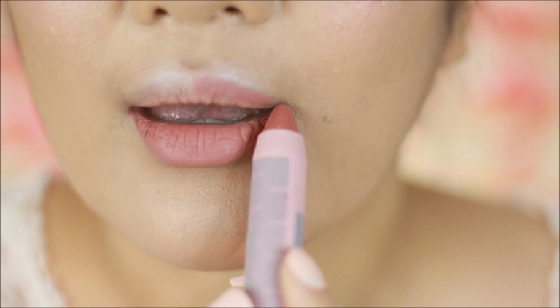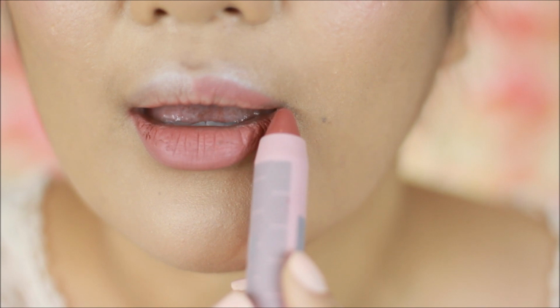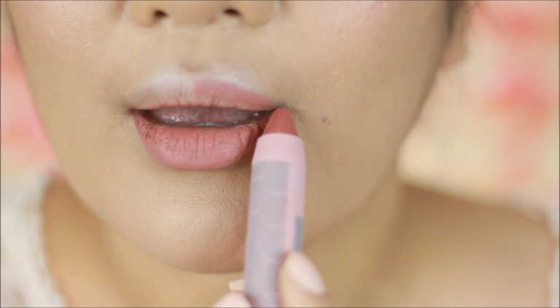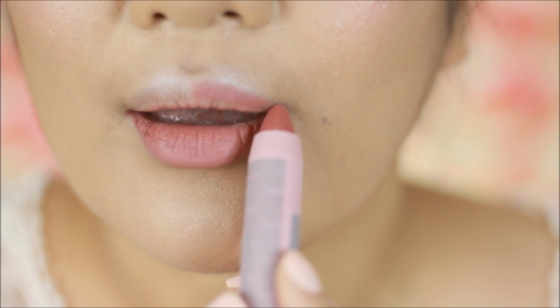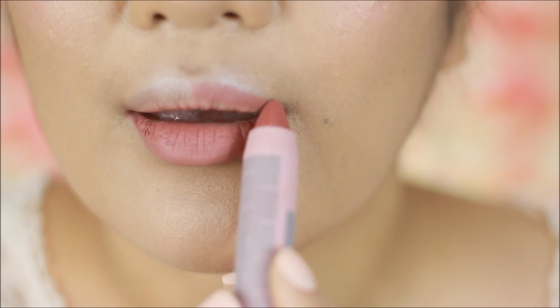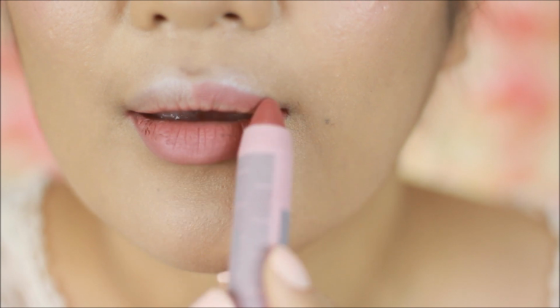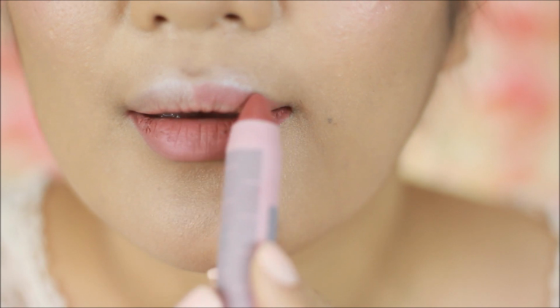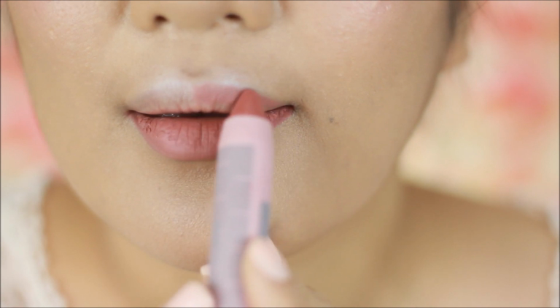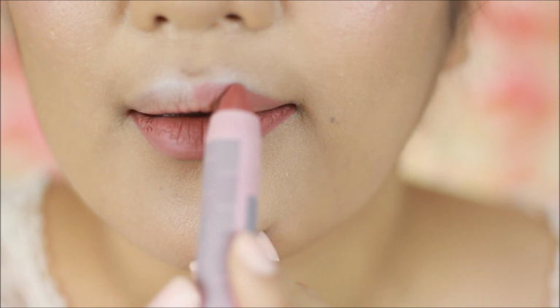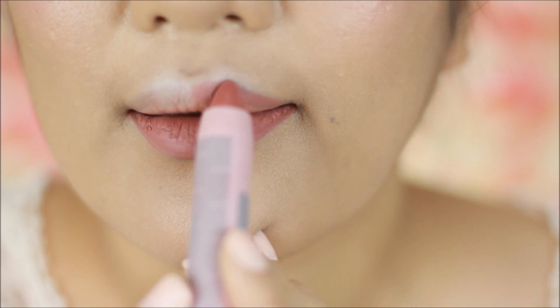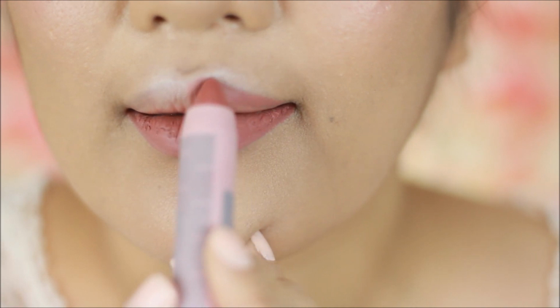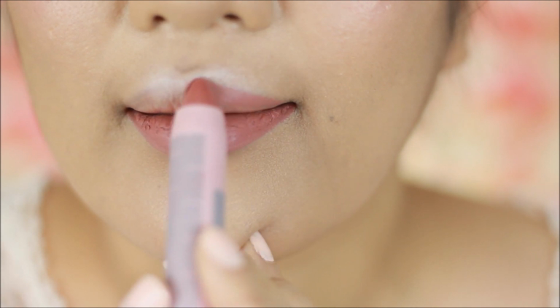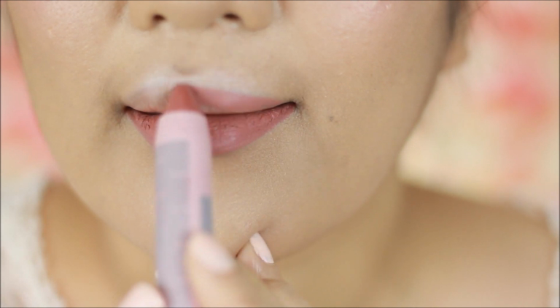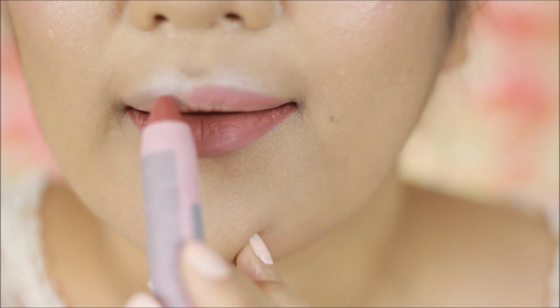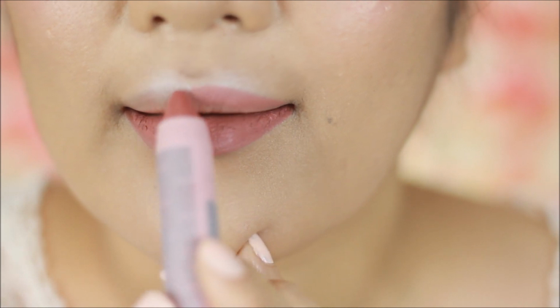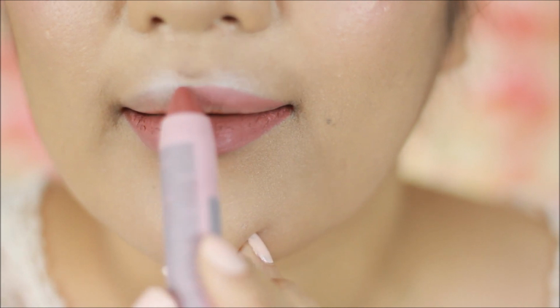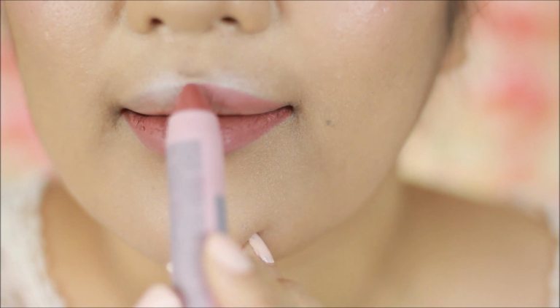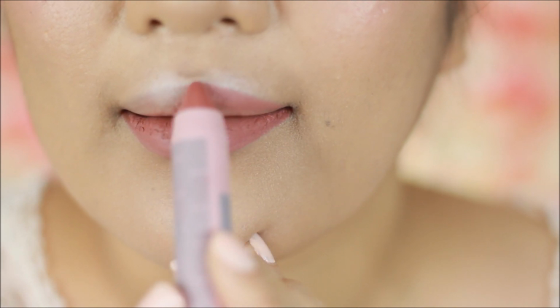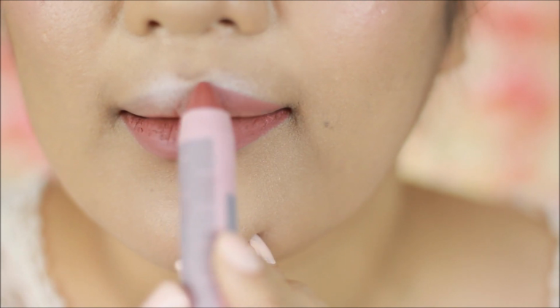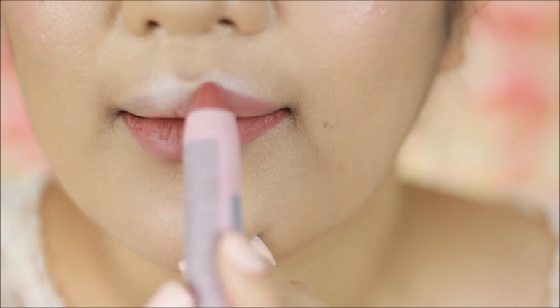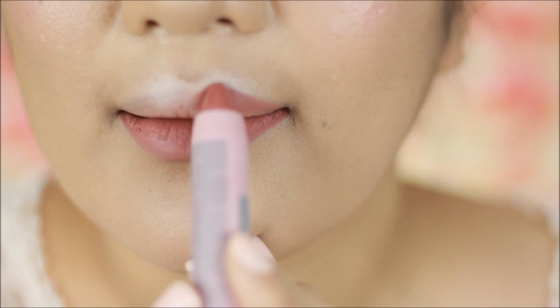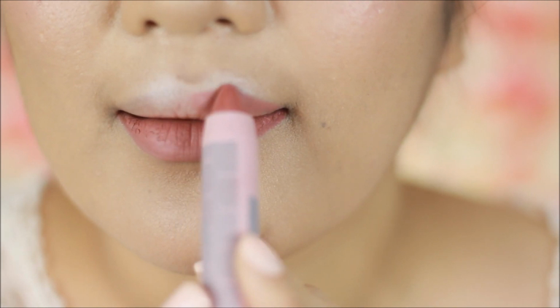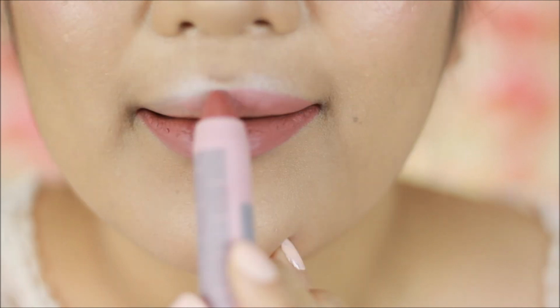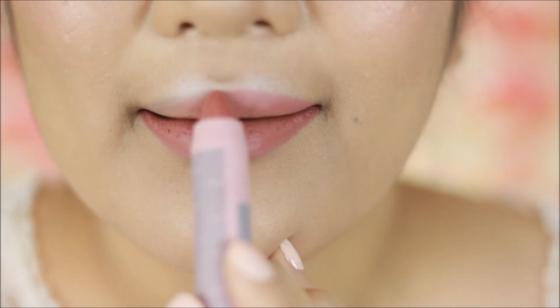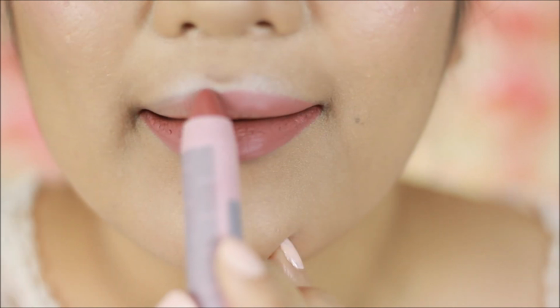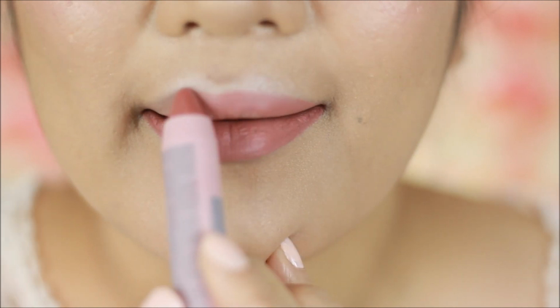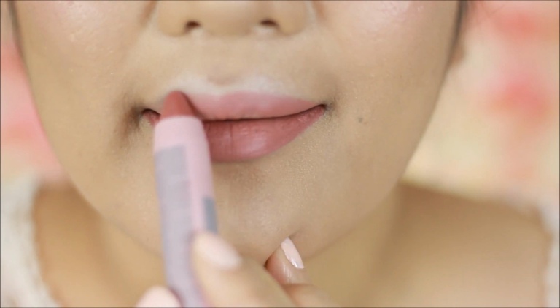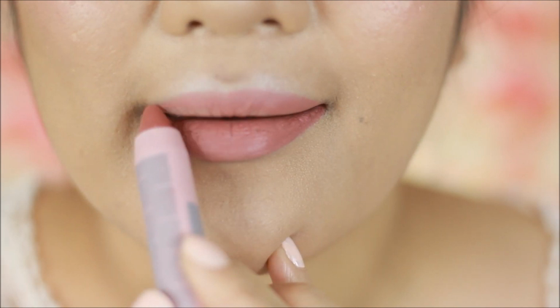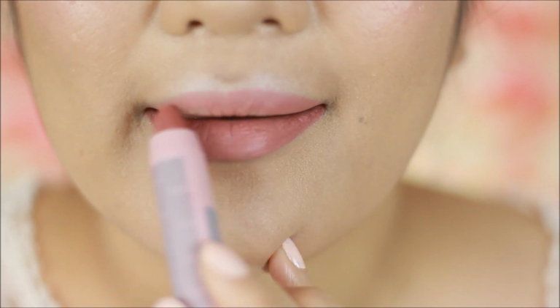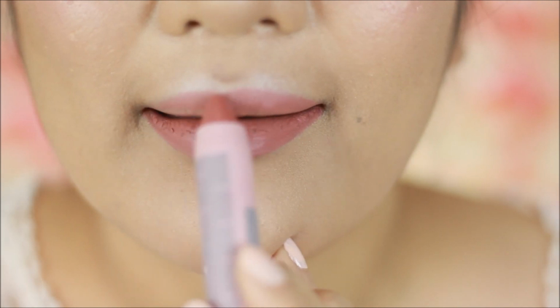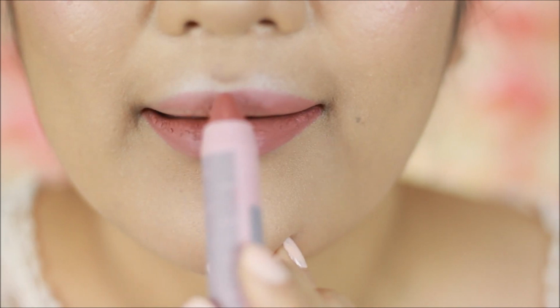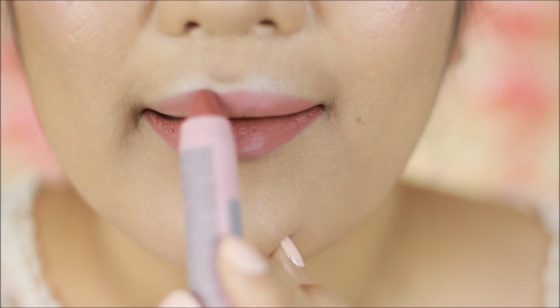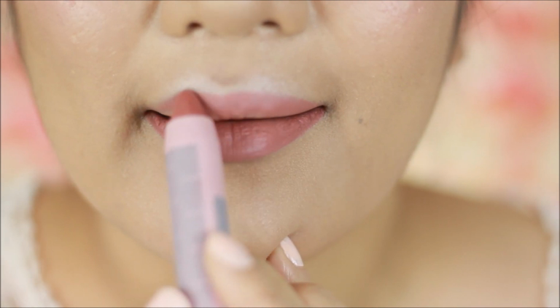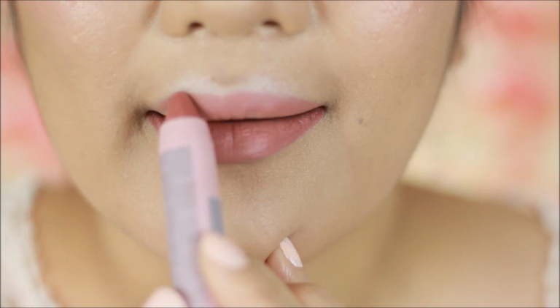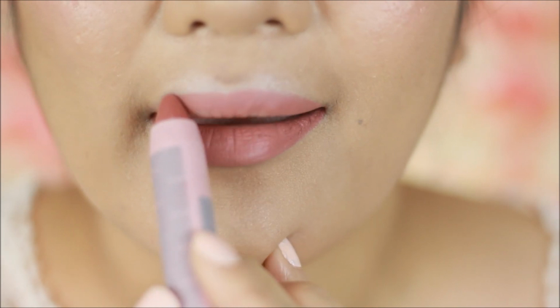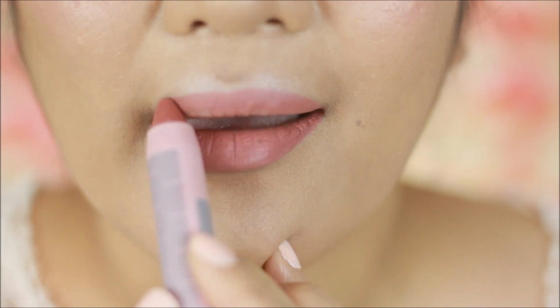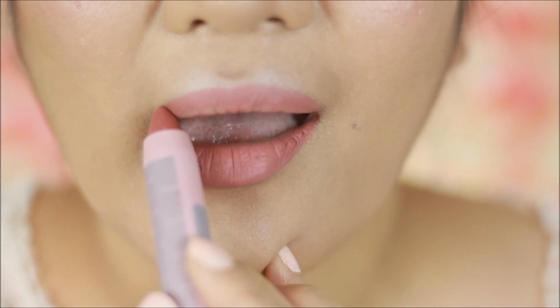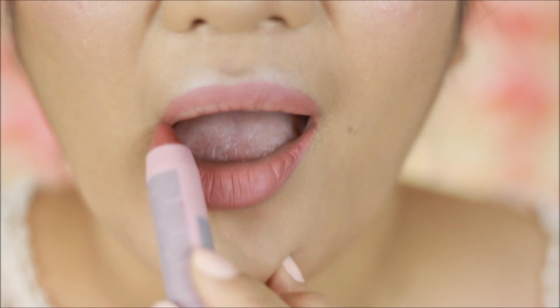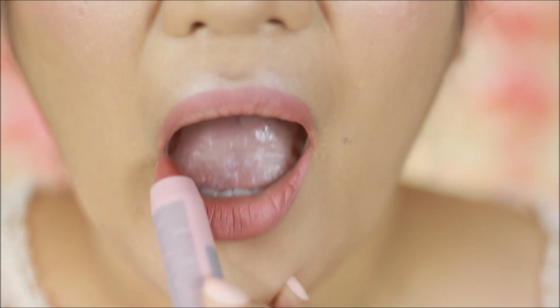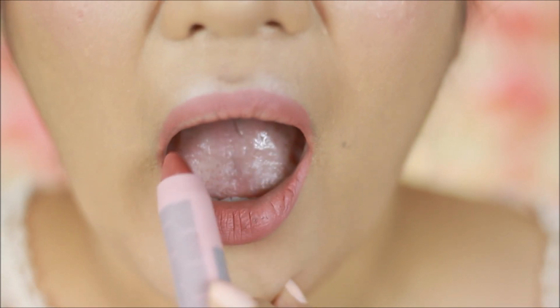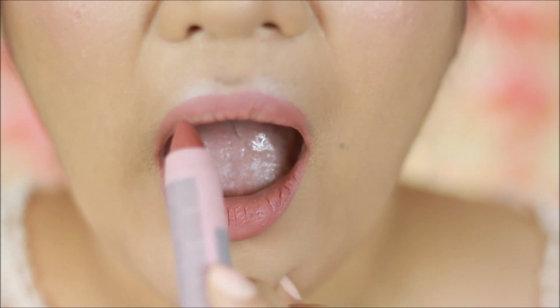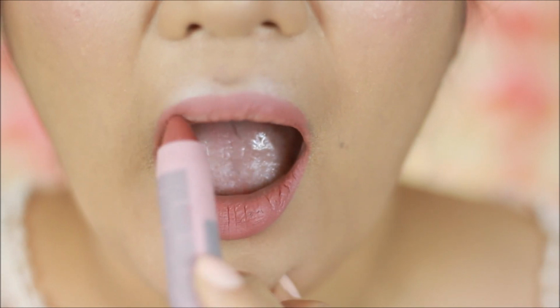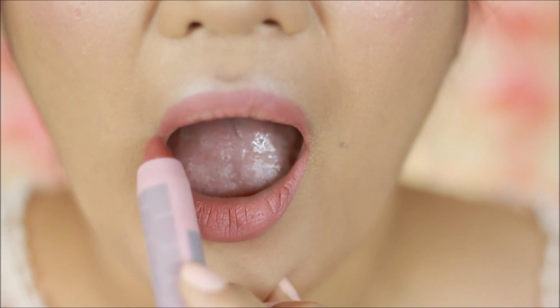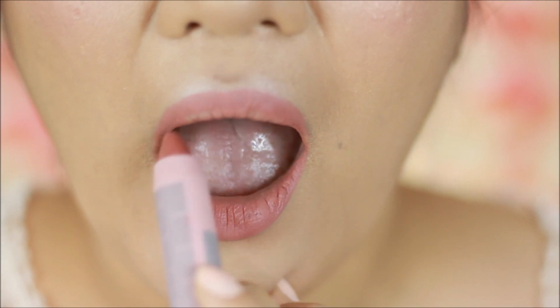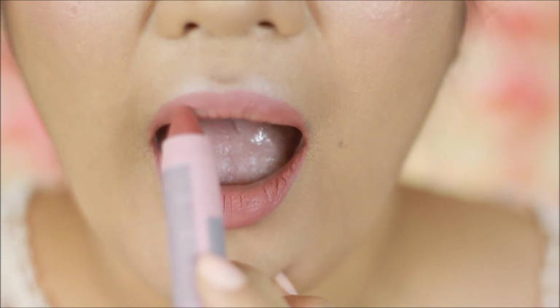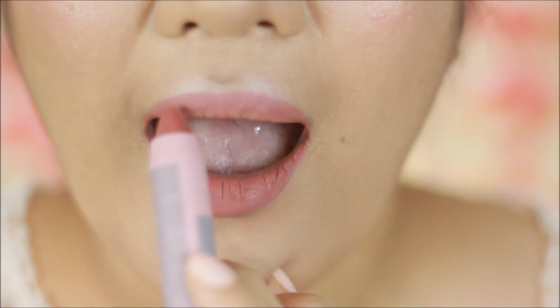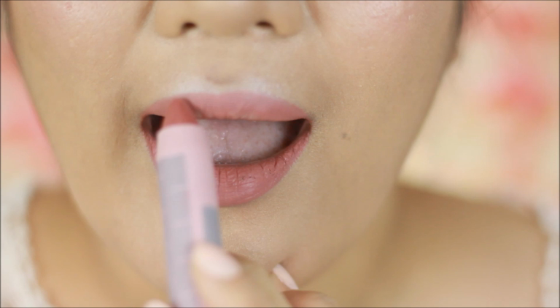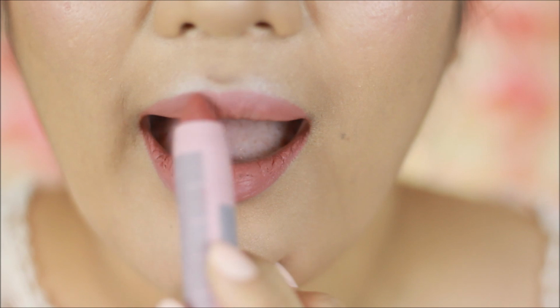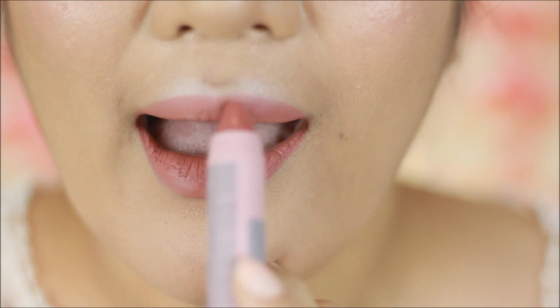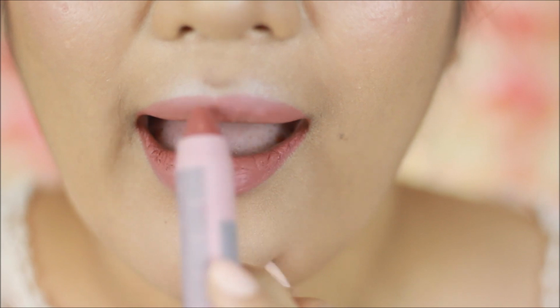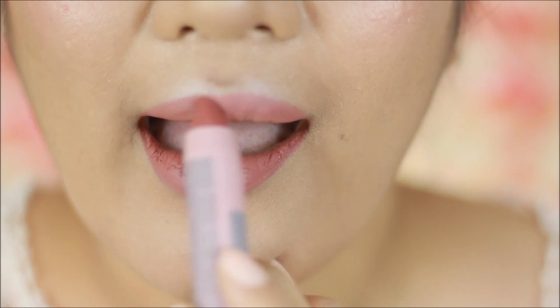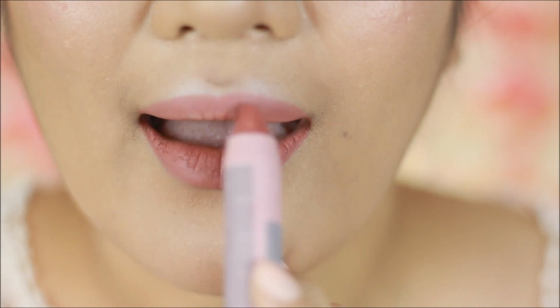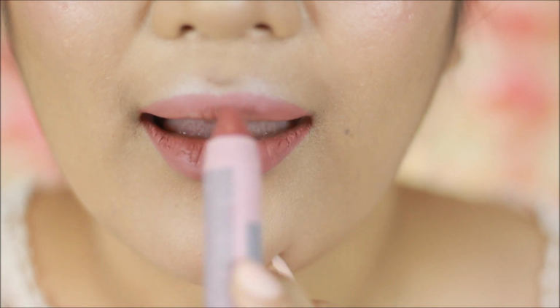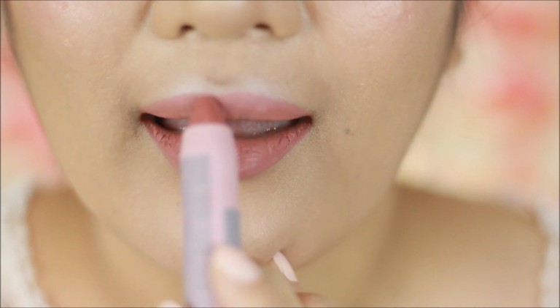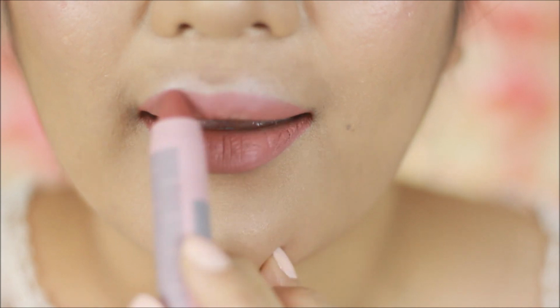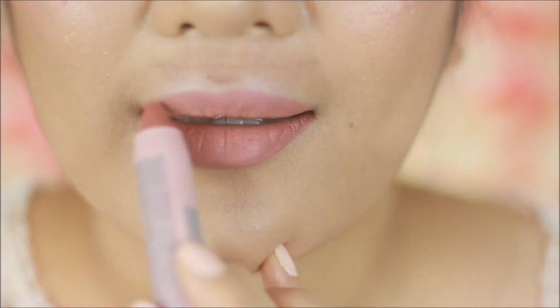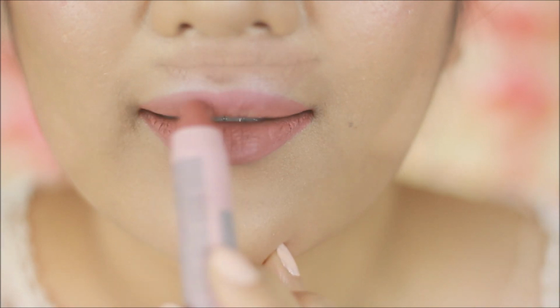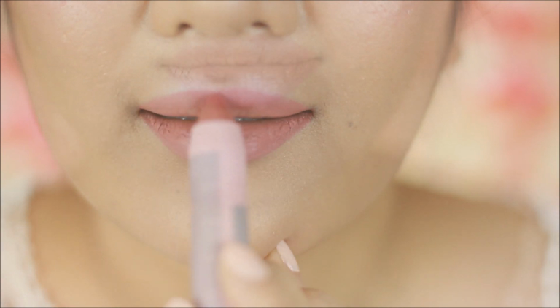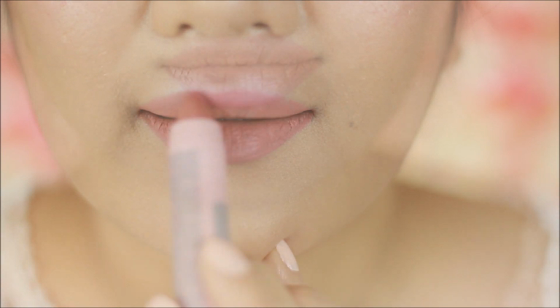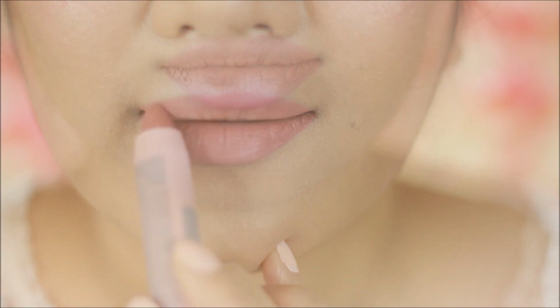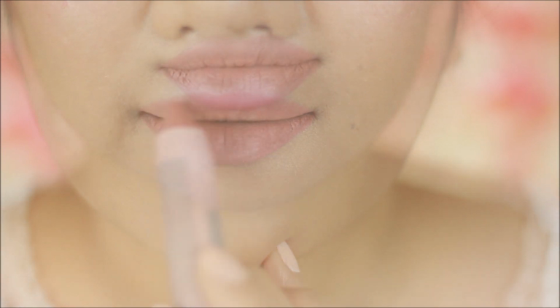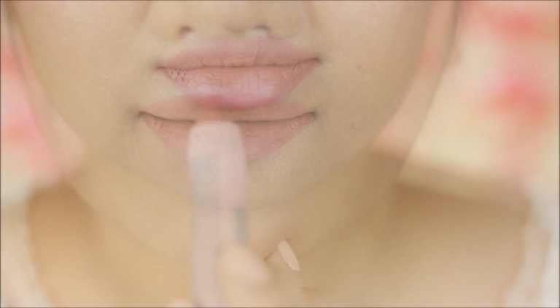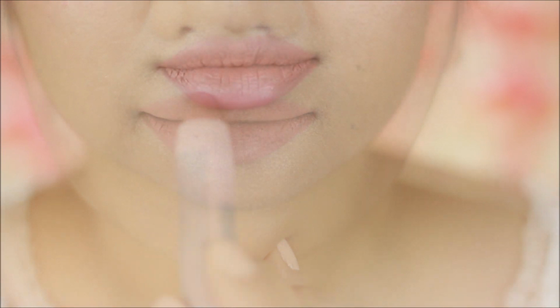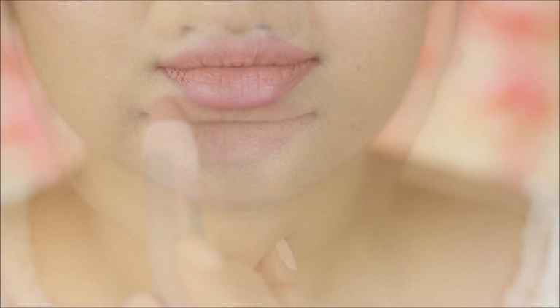I love the finish because it's matte, and even though it's matte it's non-drying. It looks so natural on the lips.